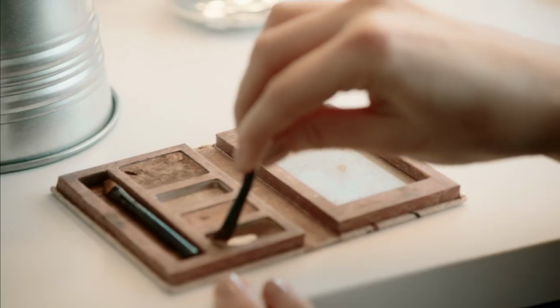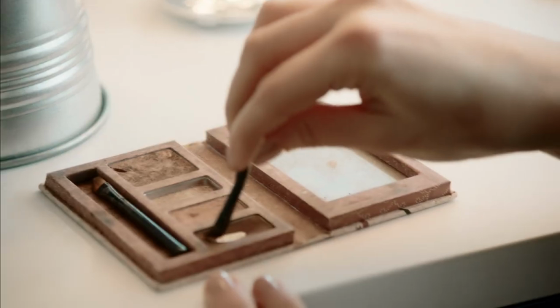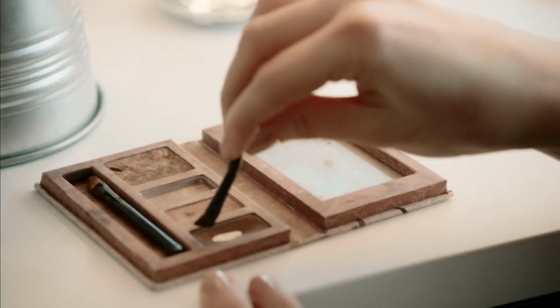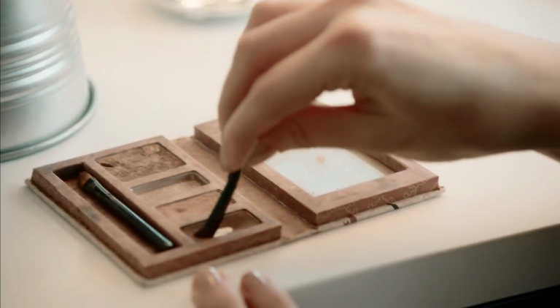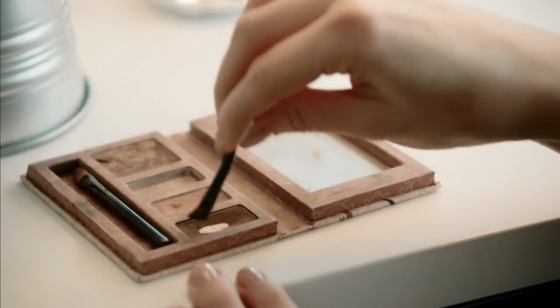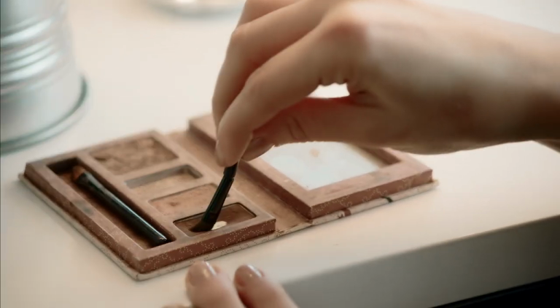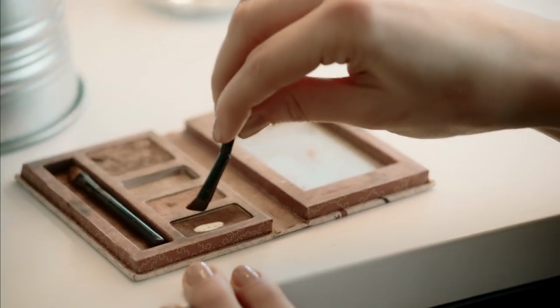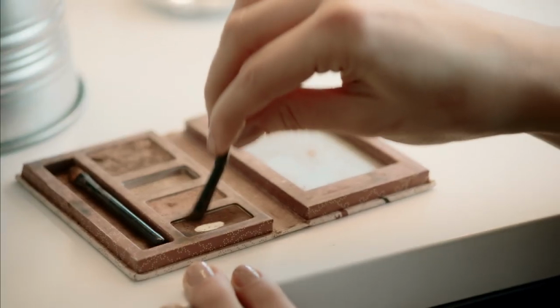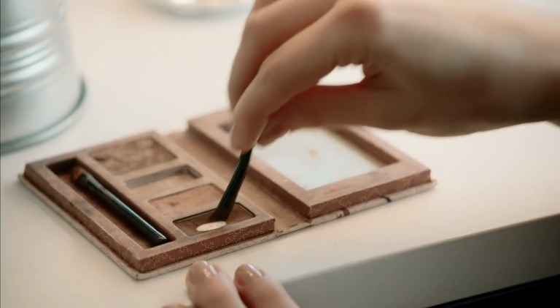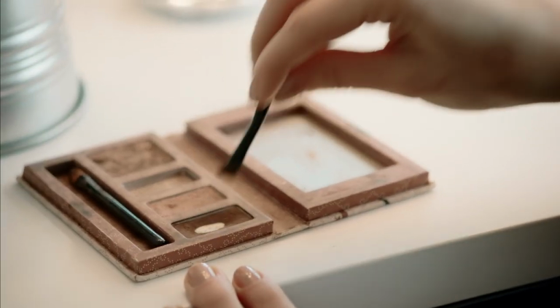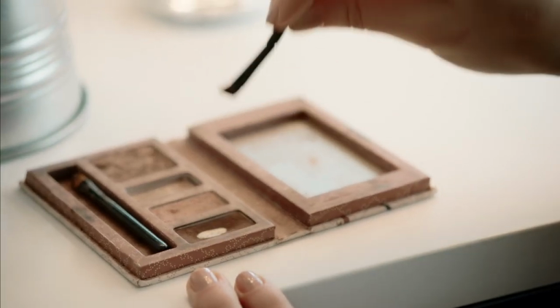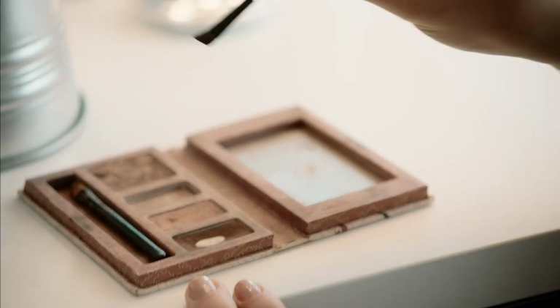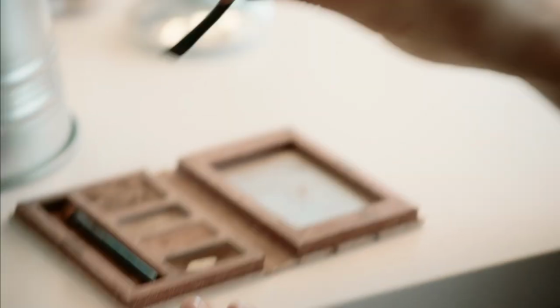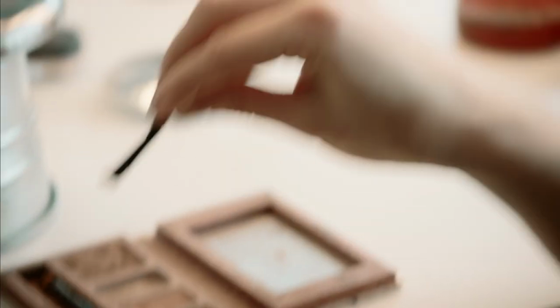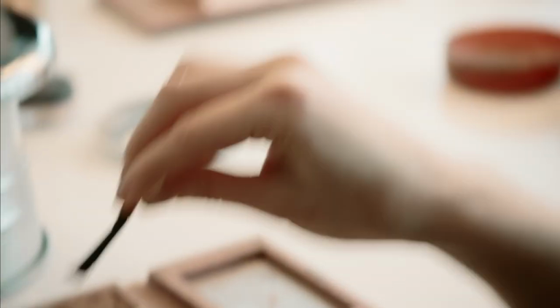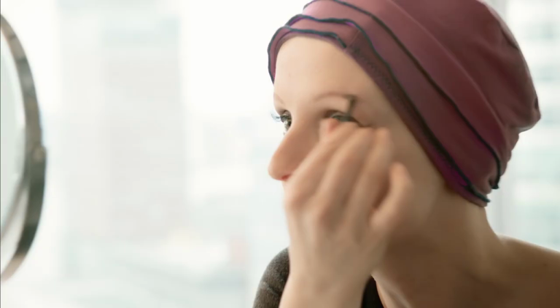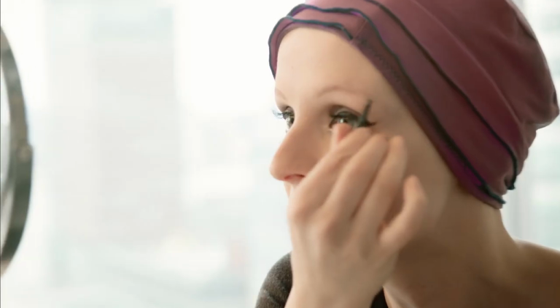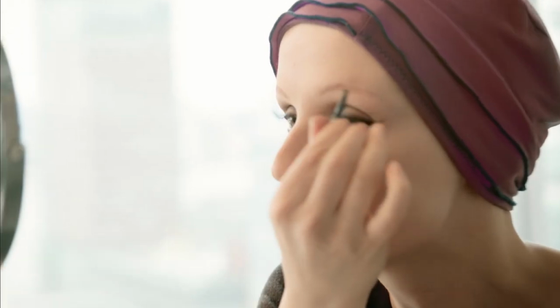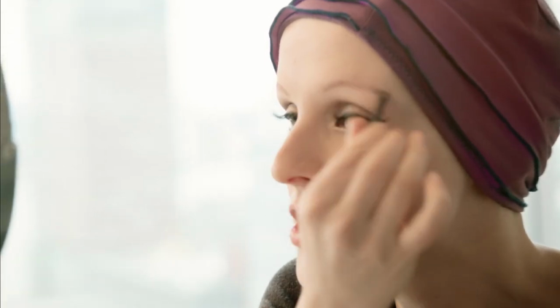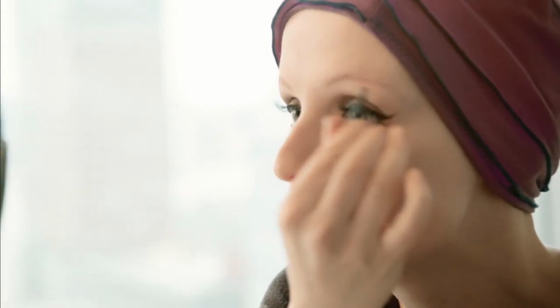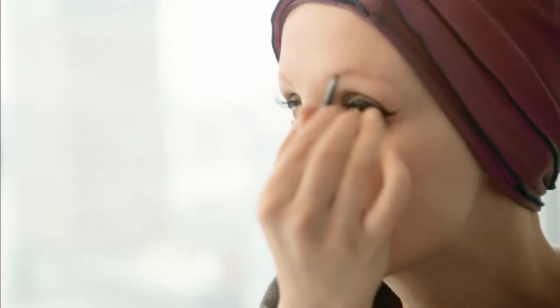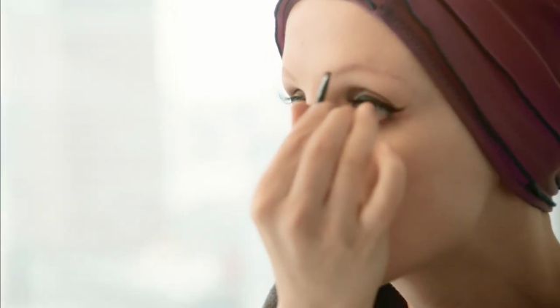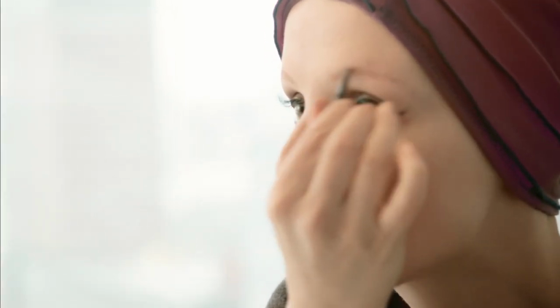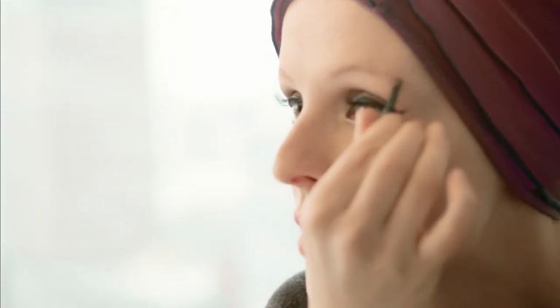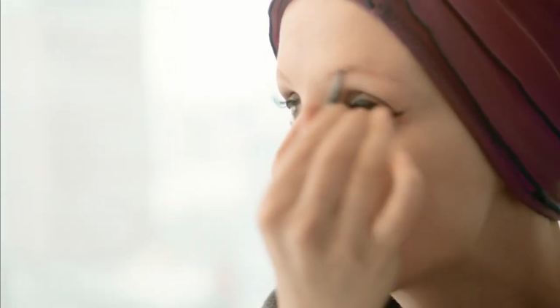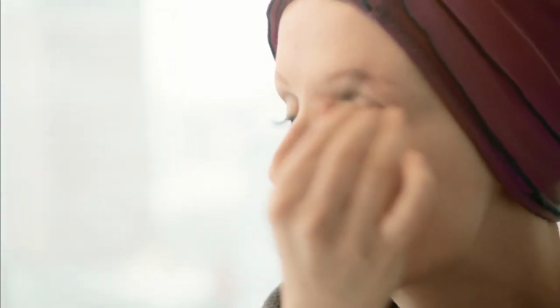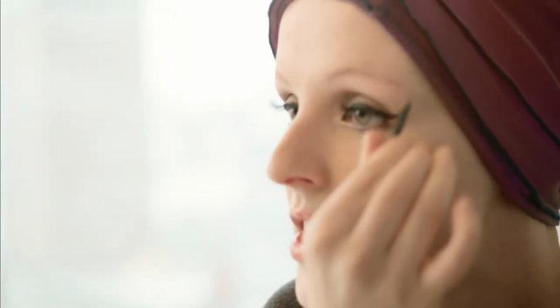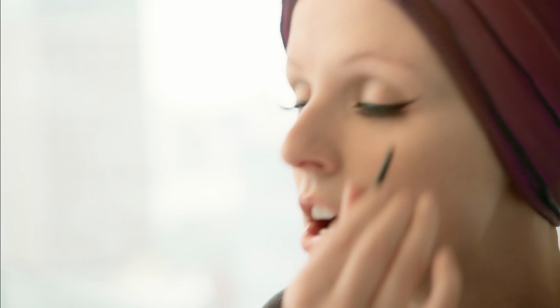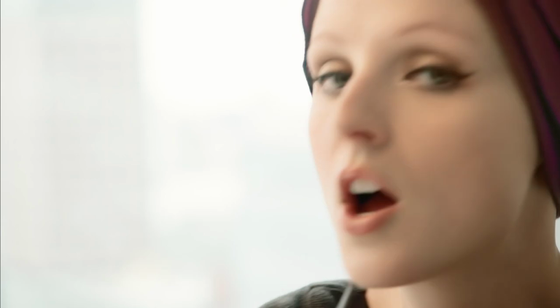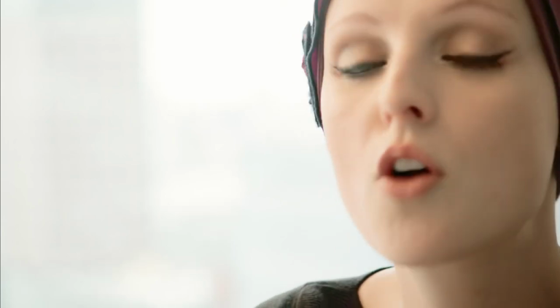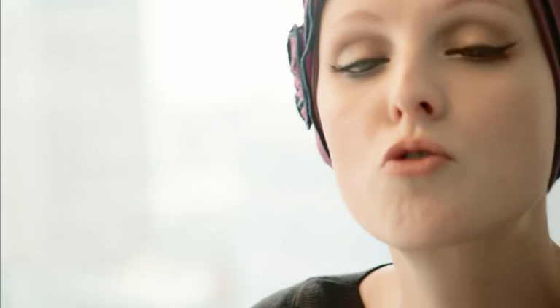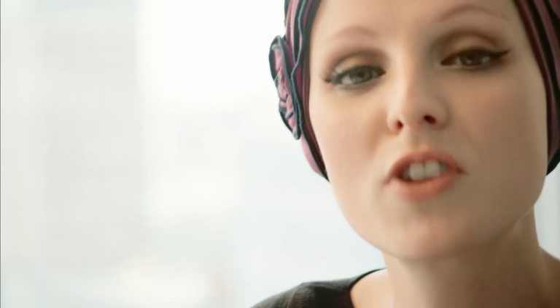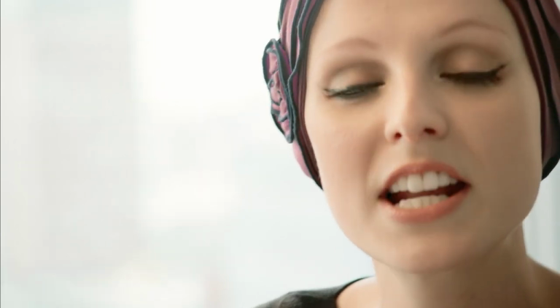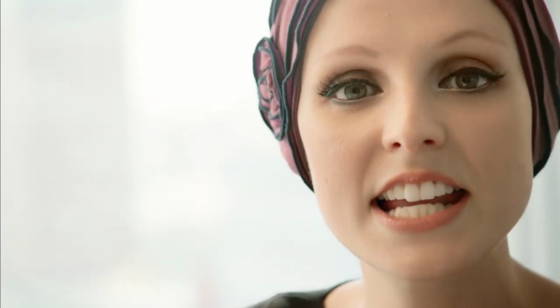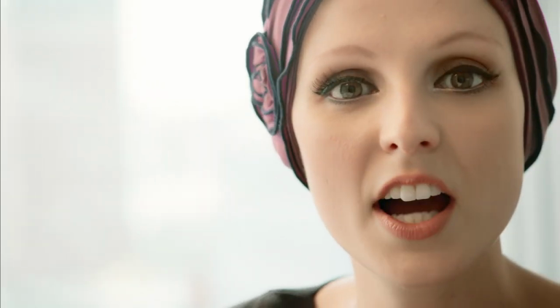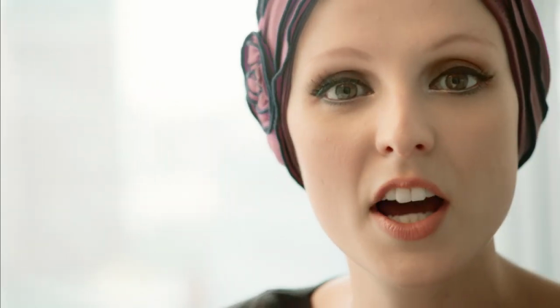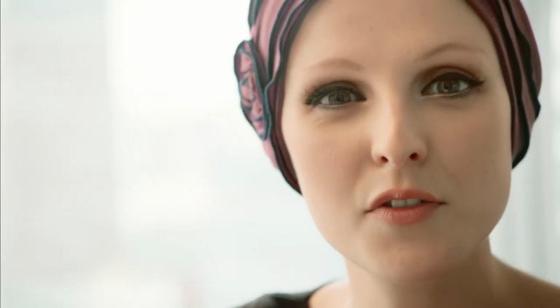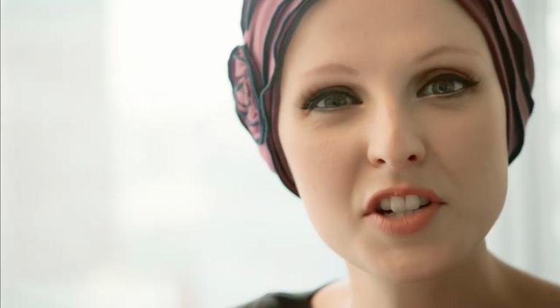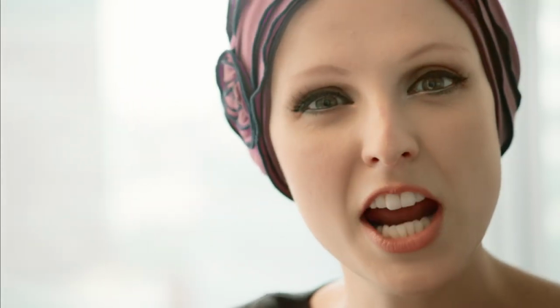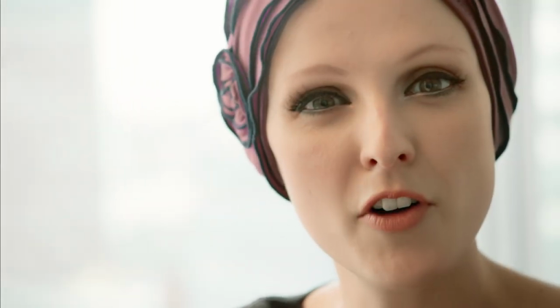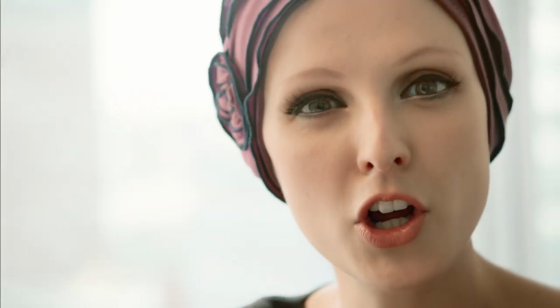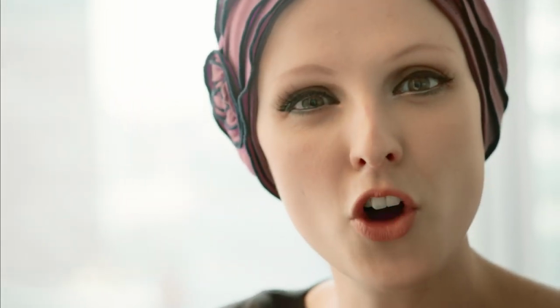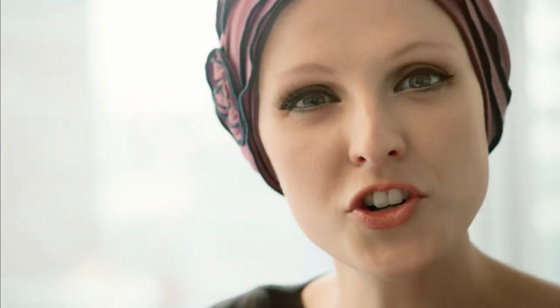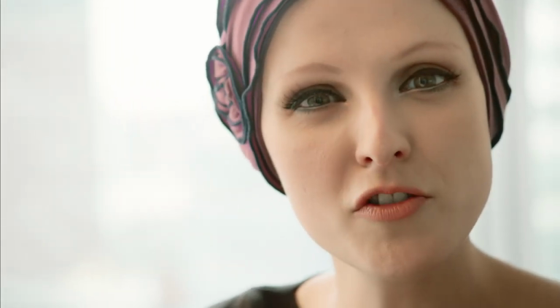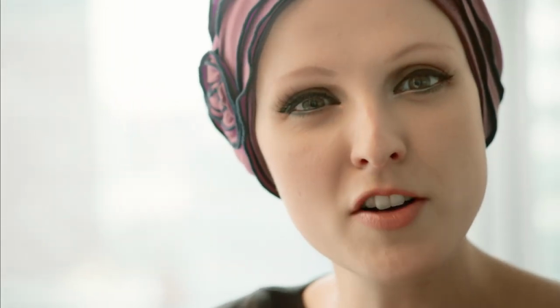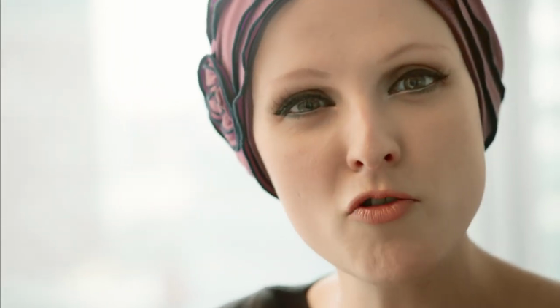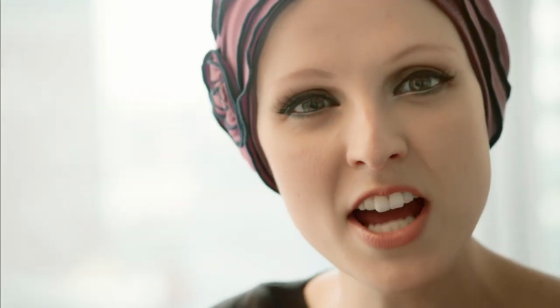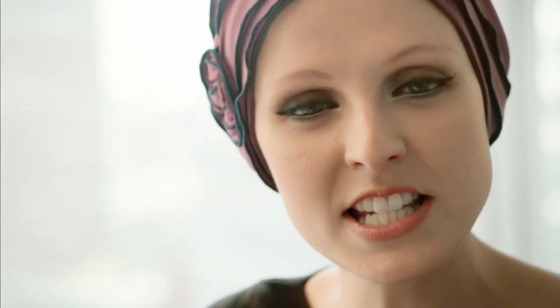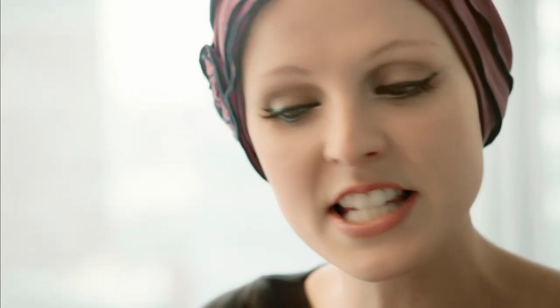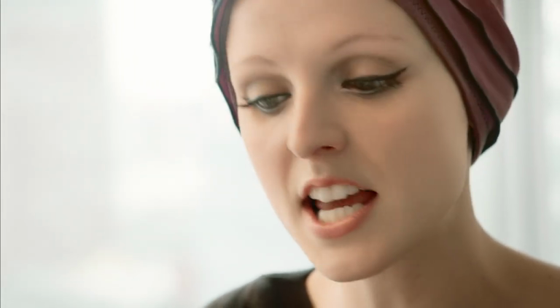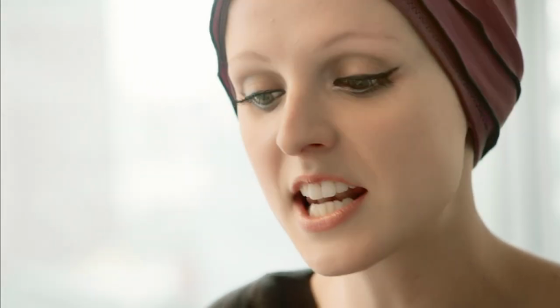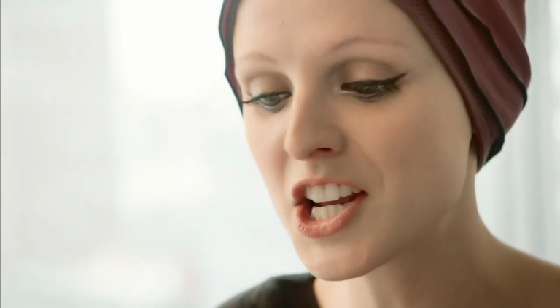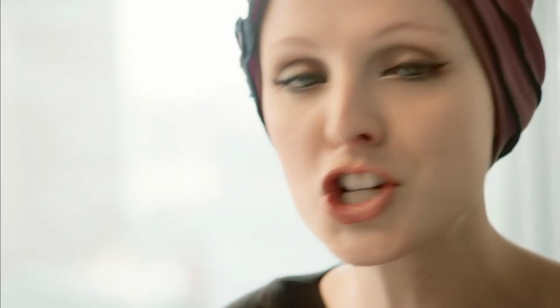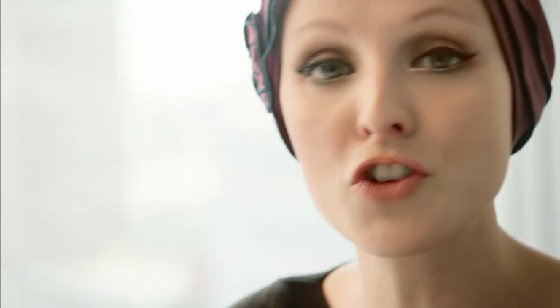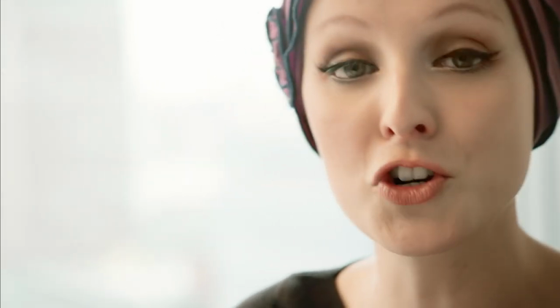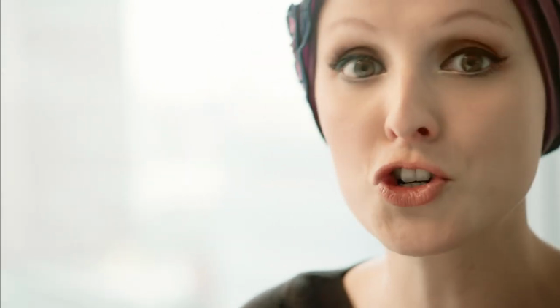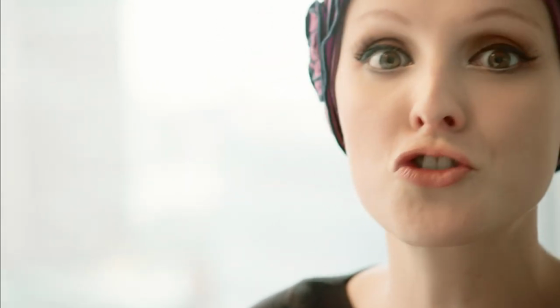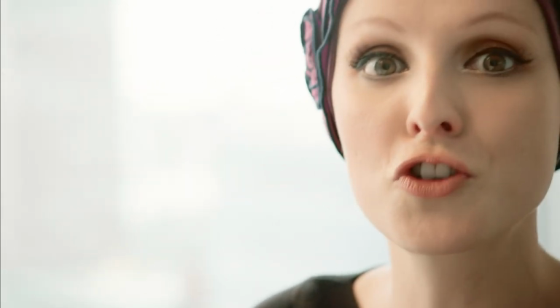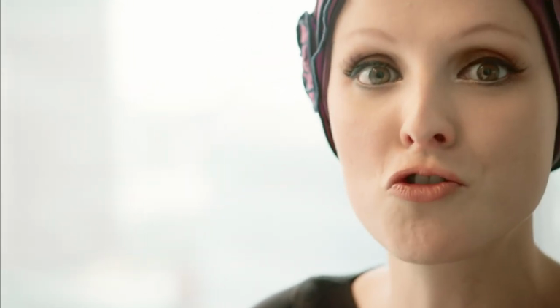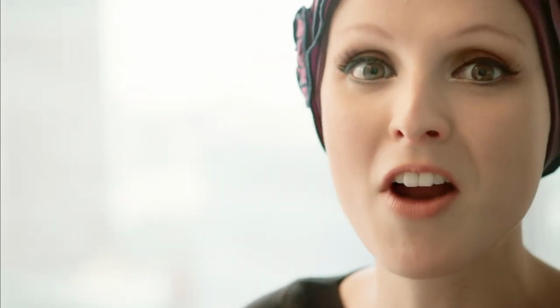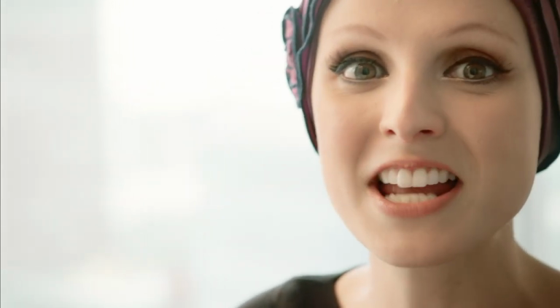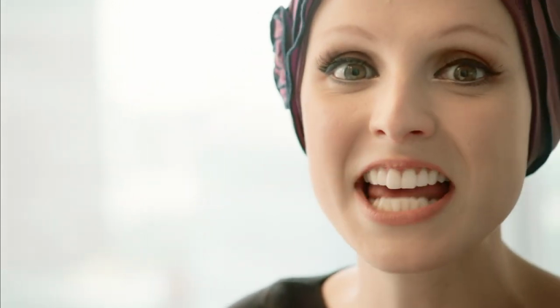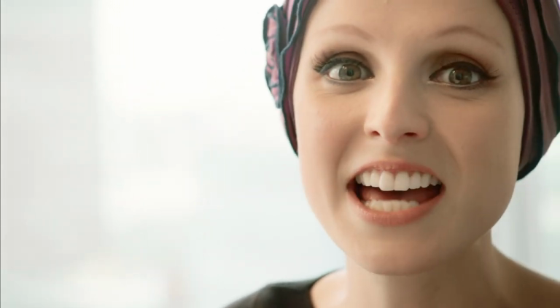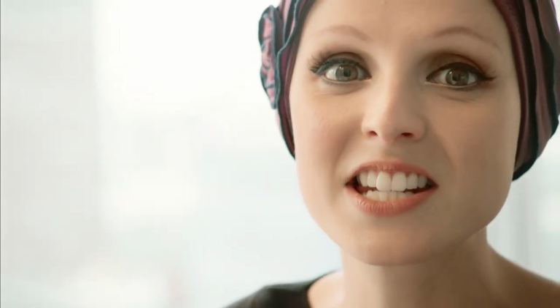I would only caution against using those really terracotta reds, unless you're a true redhead.